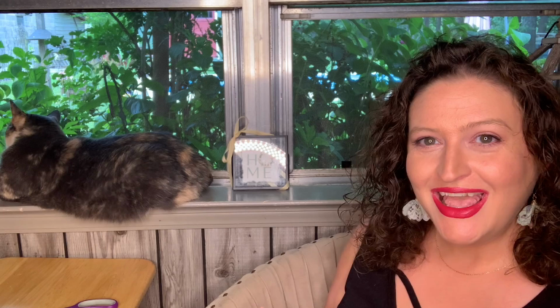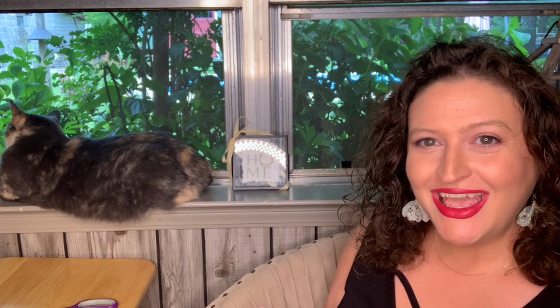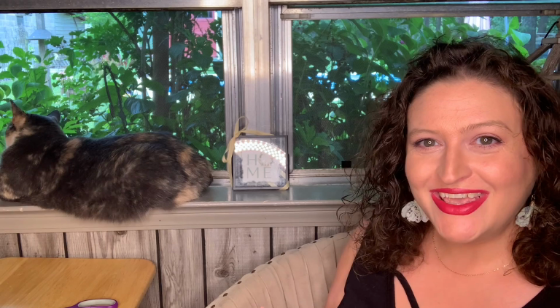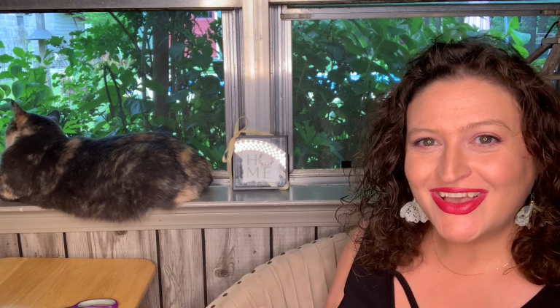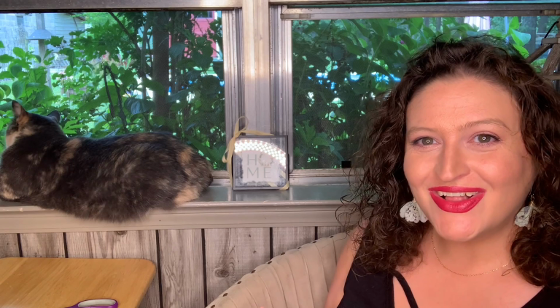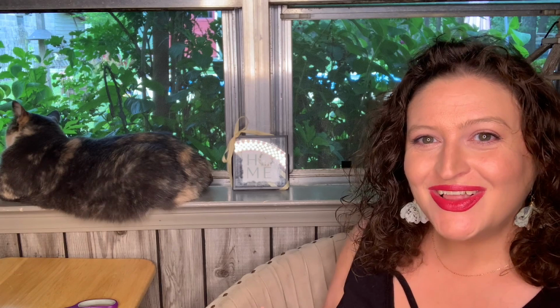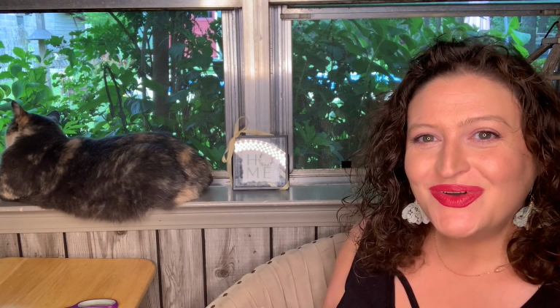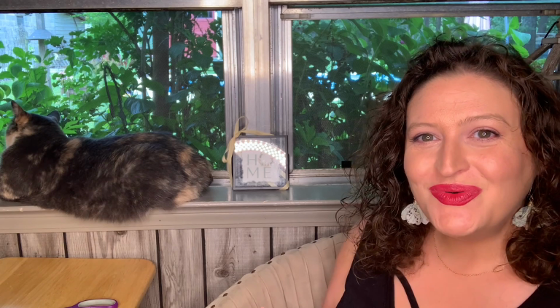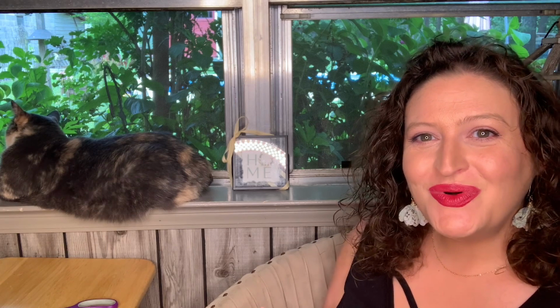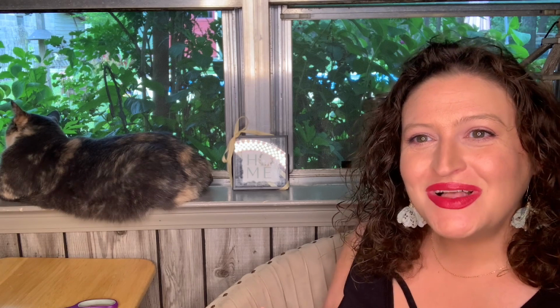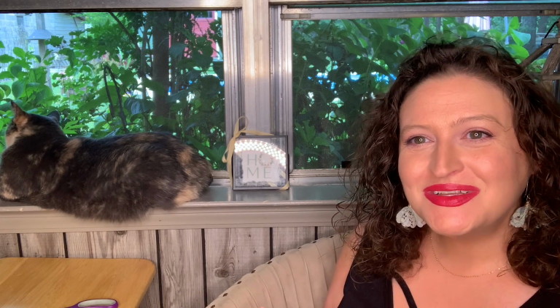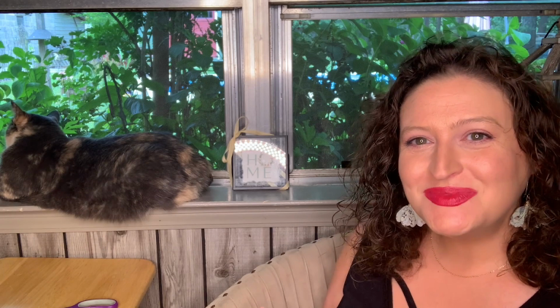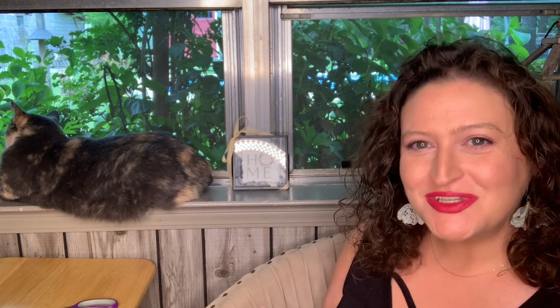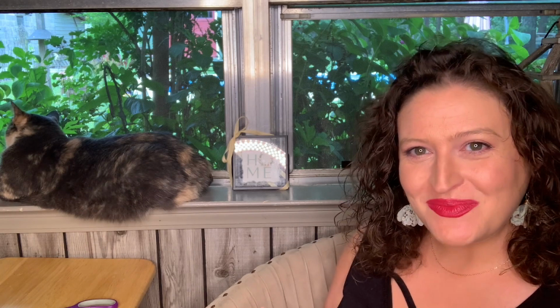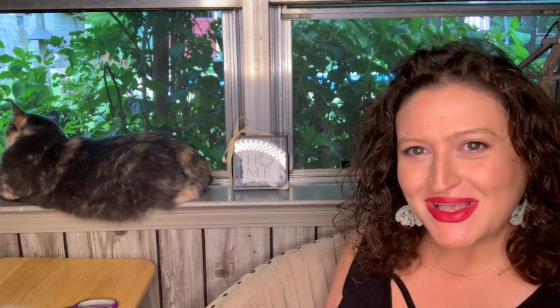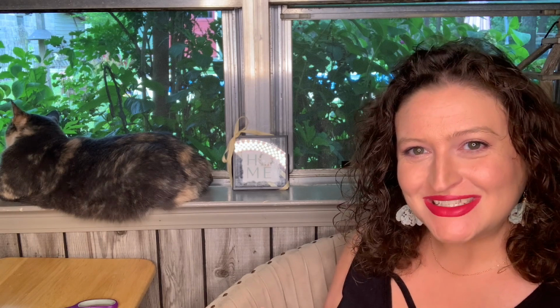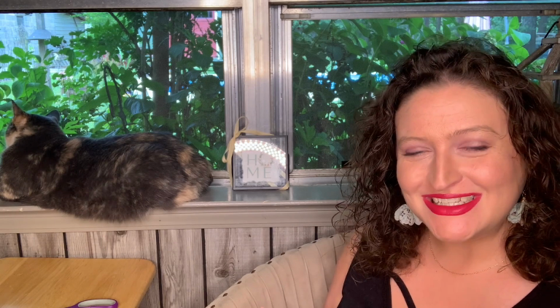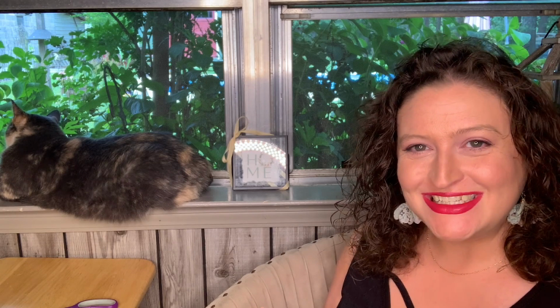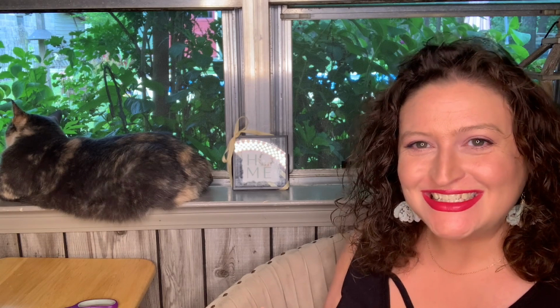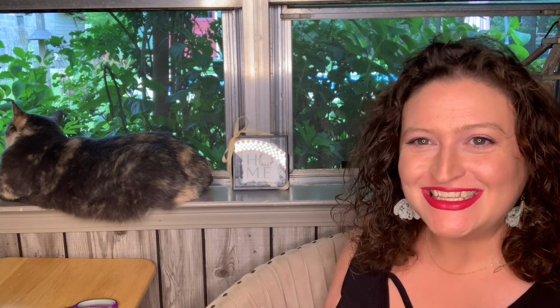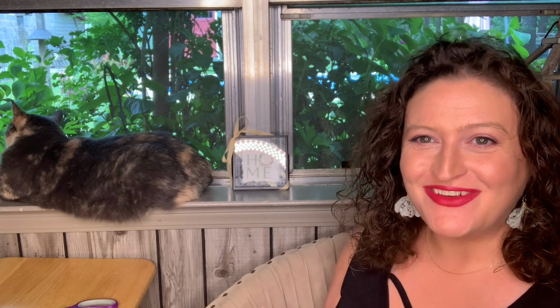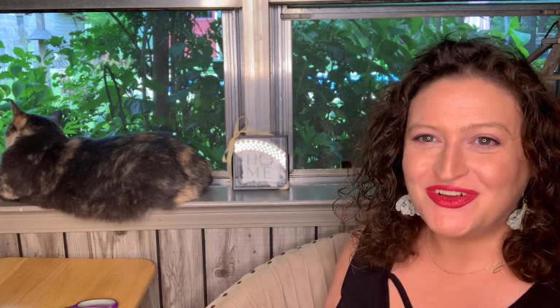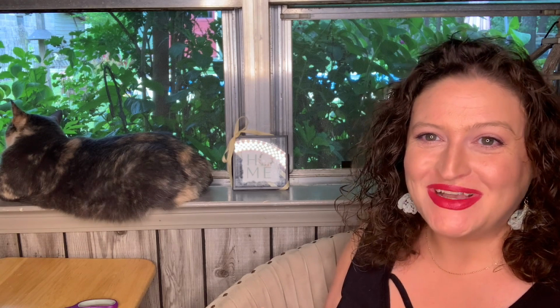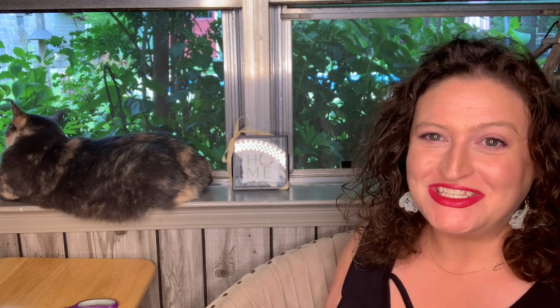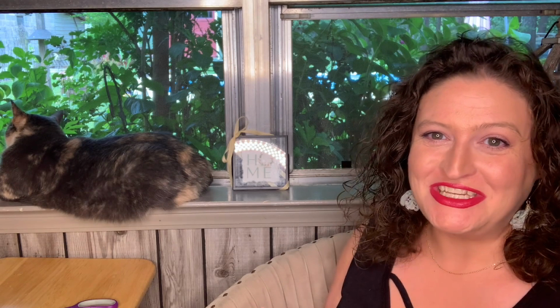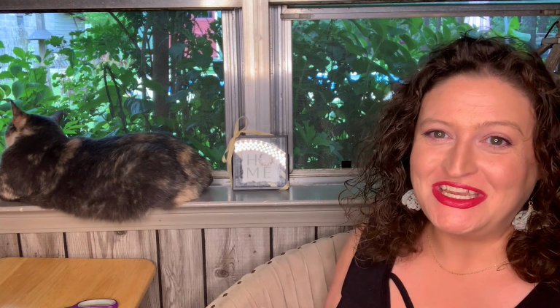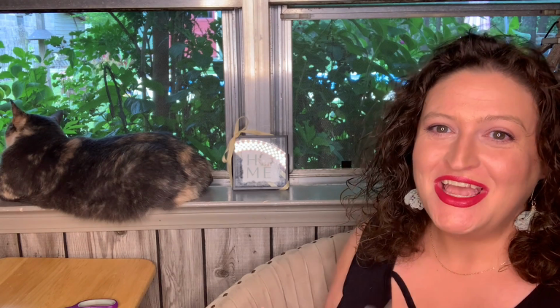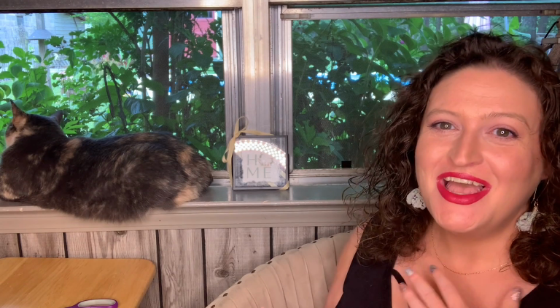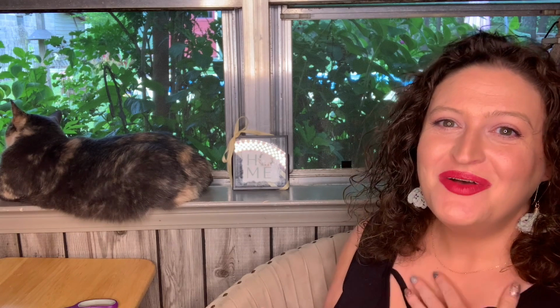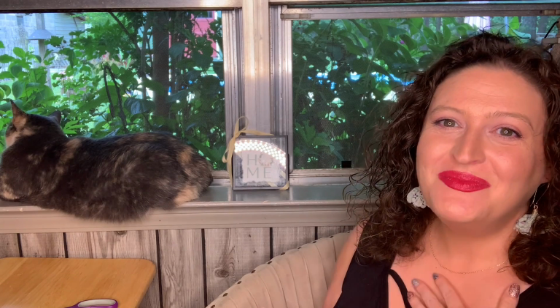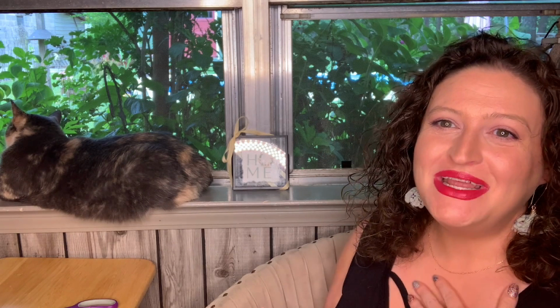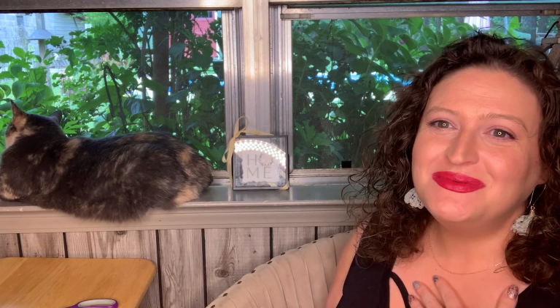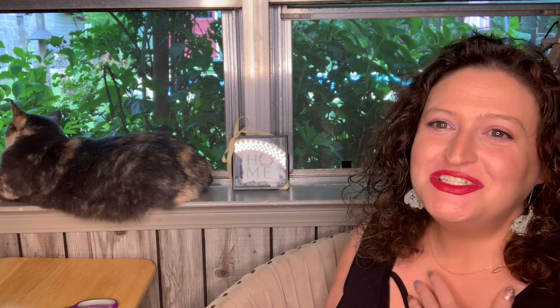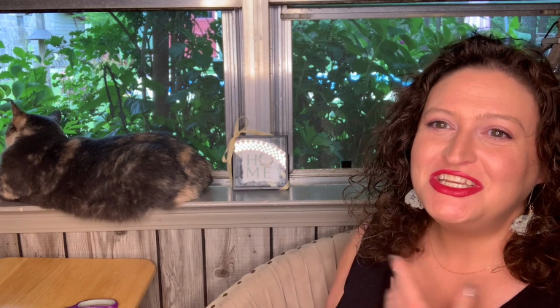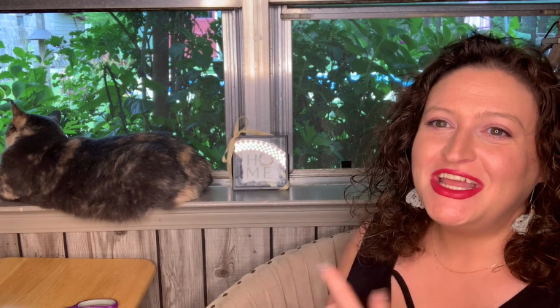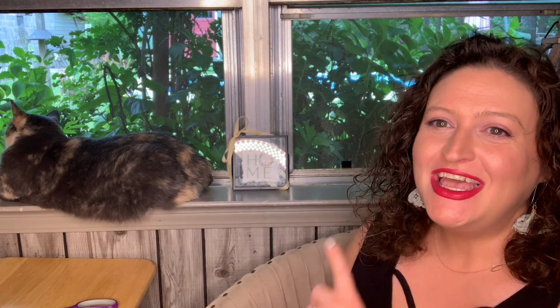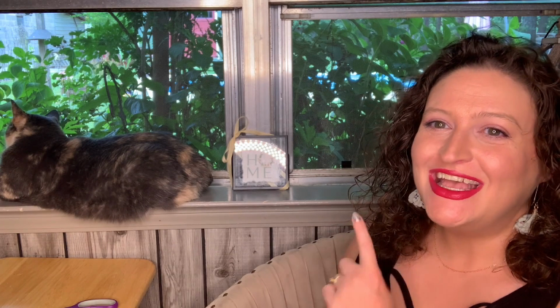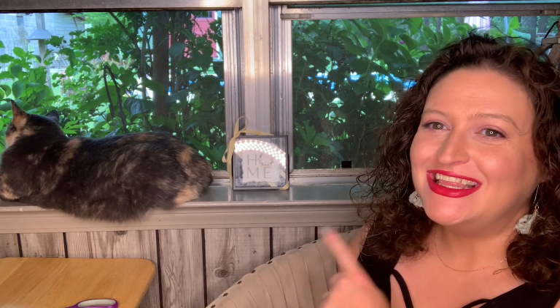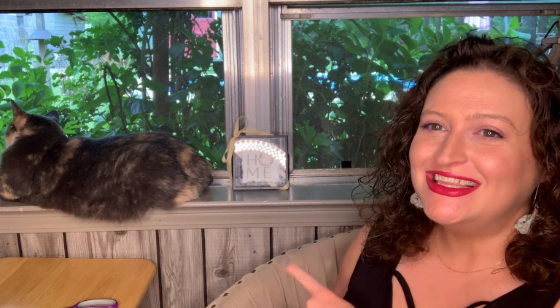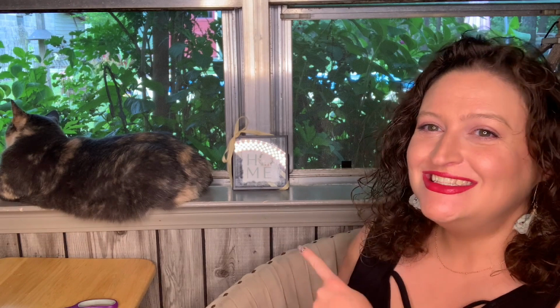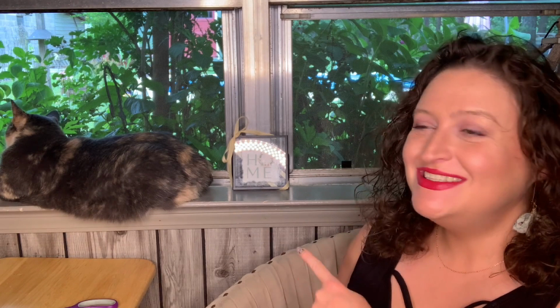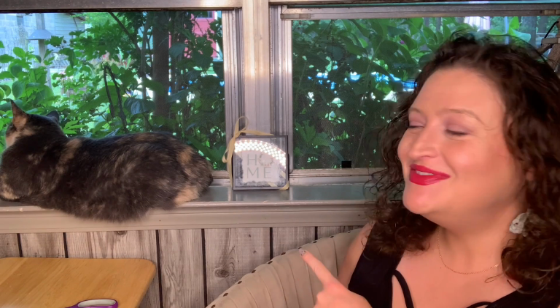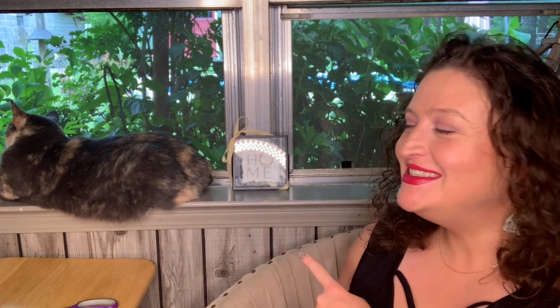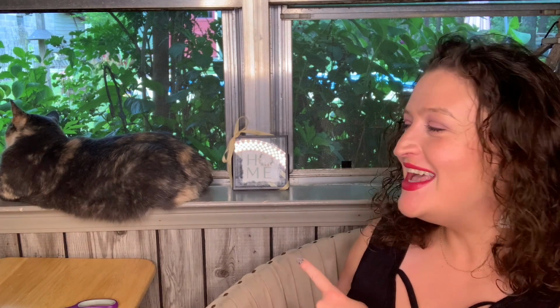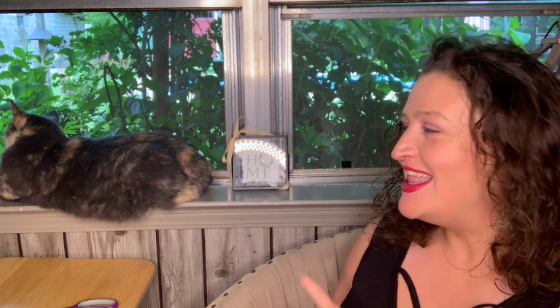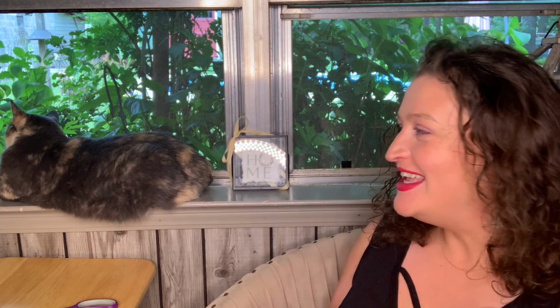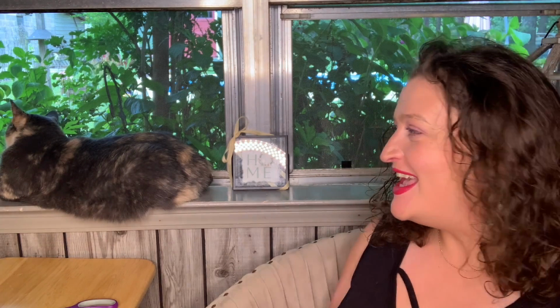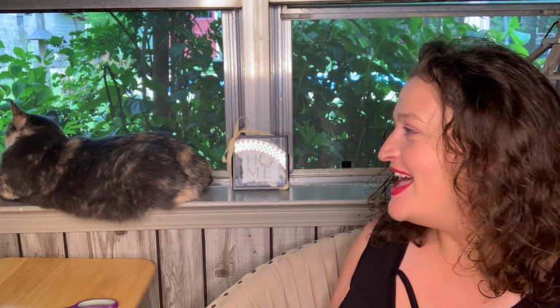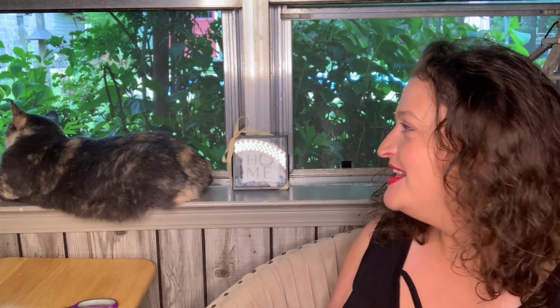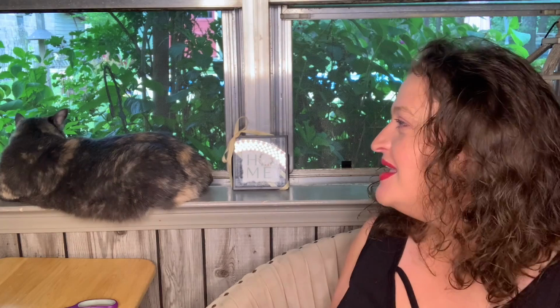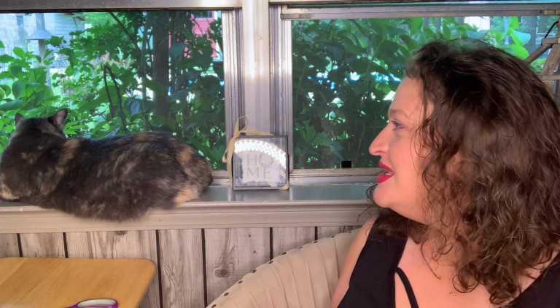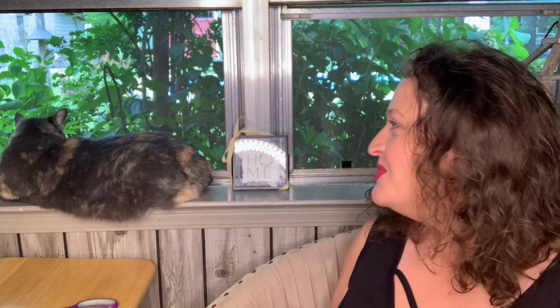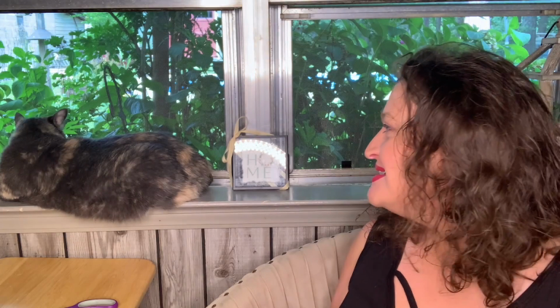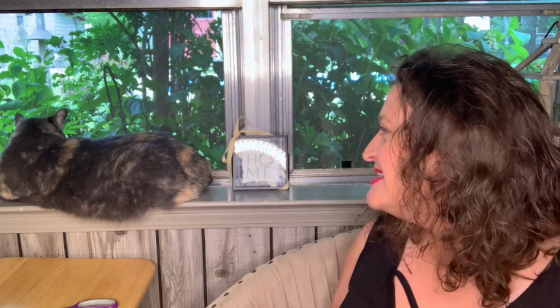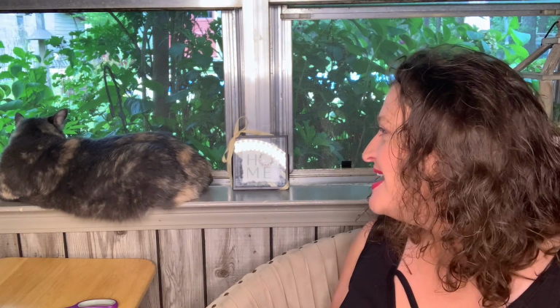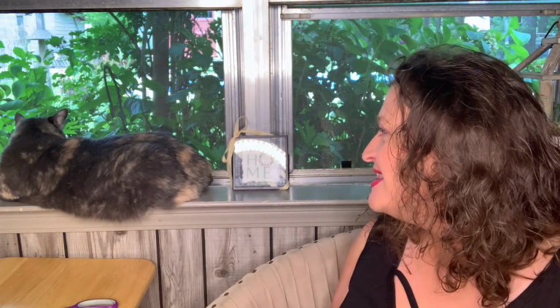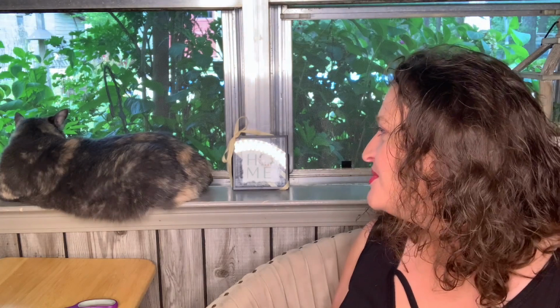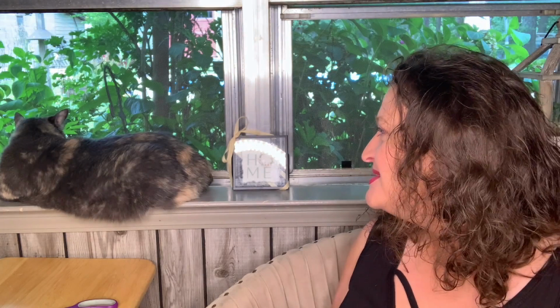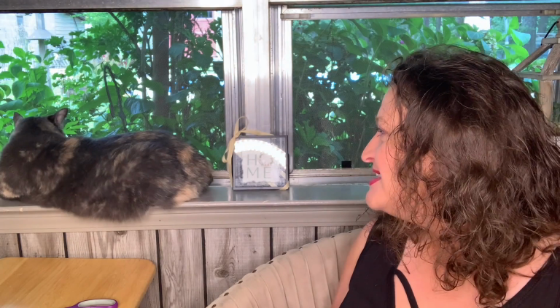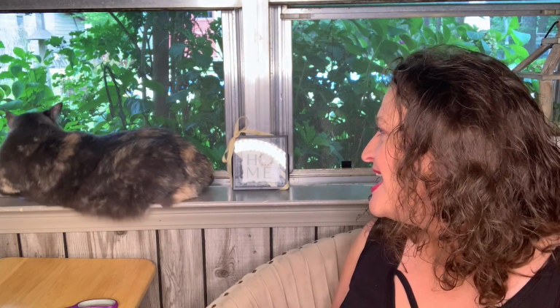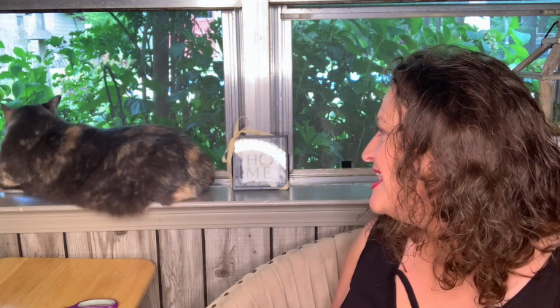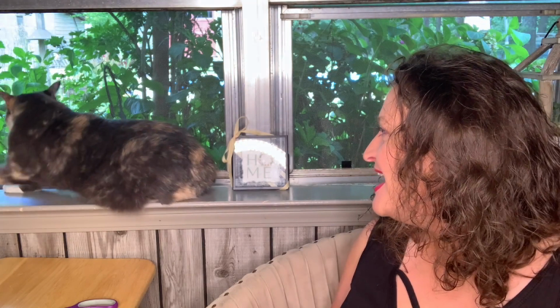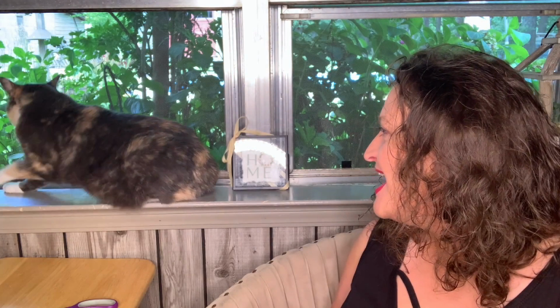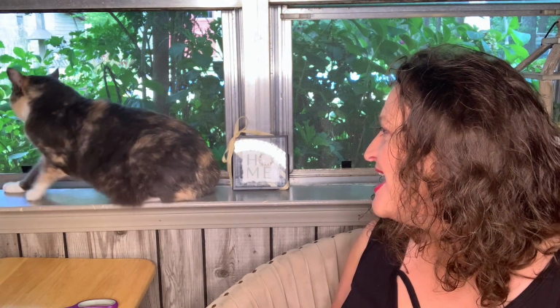Hey y'all, welcome to Unboxing Discovery by G. My name is Gina and this is Miss Callie Cat. You want to say hello, Miss Callie Cat?